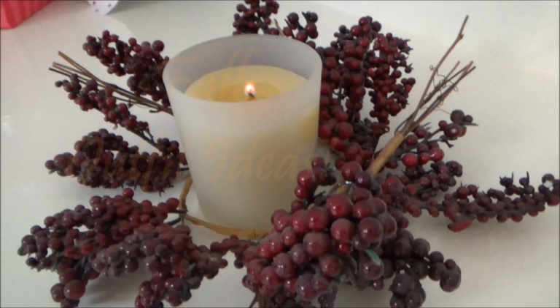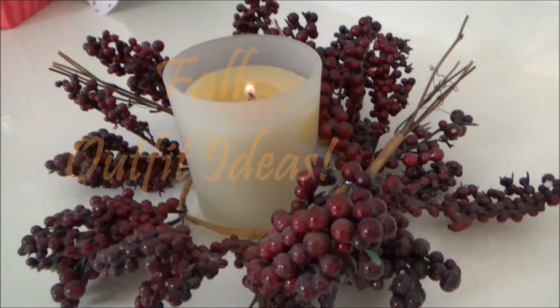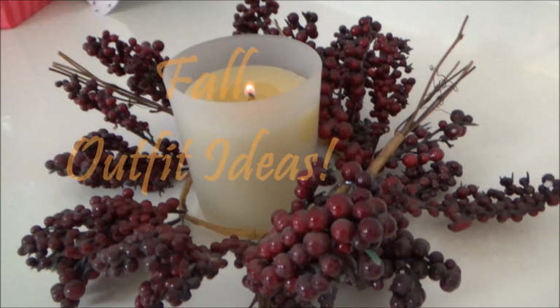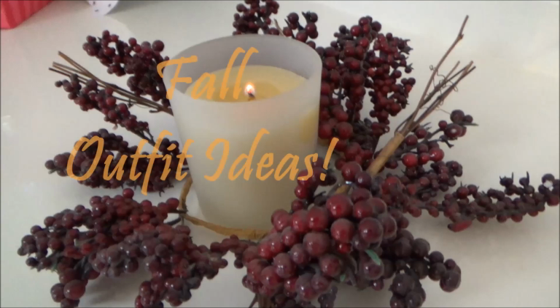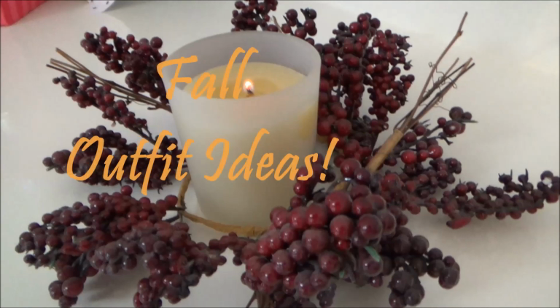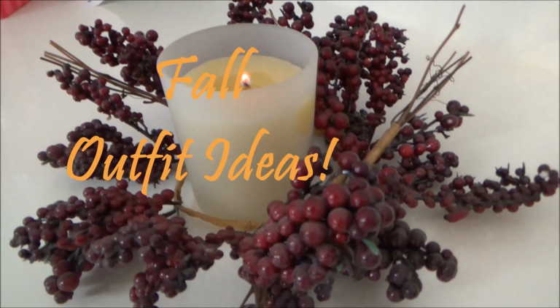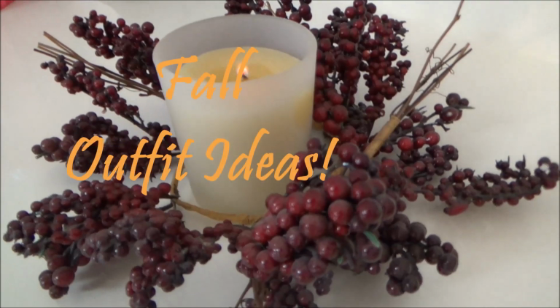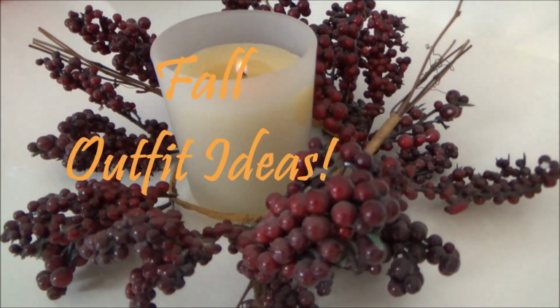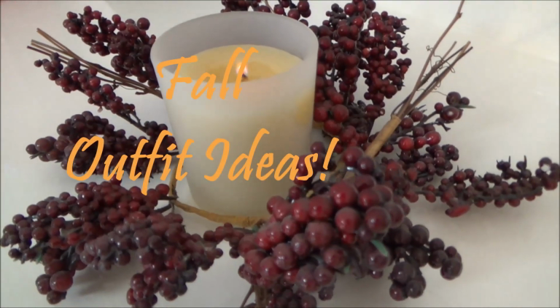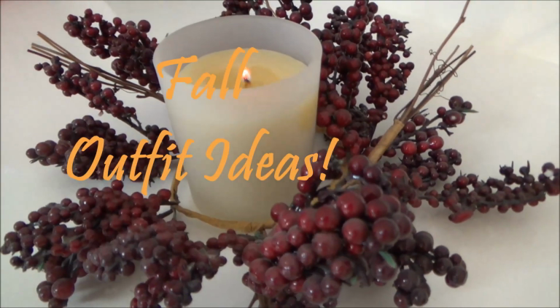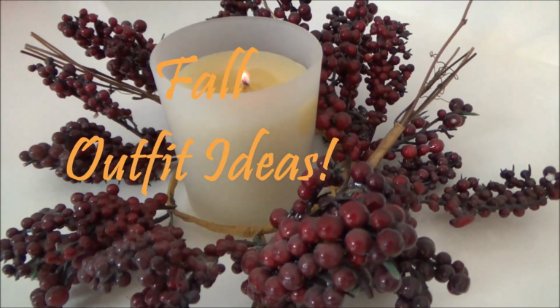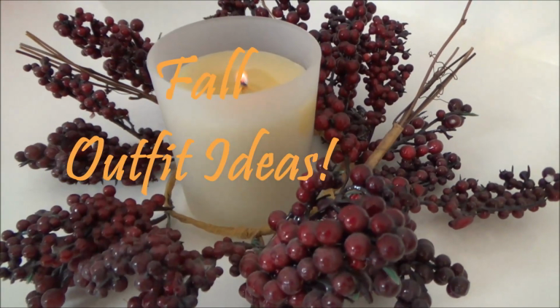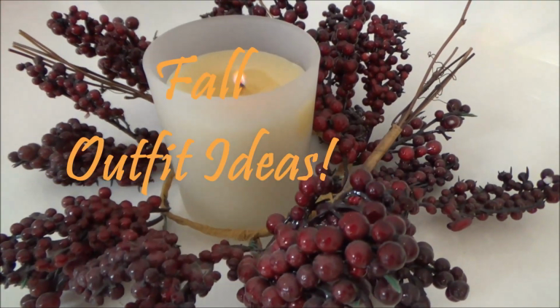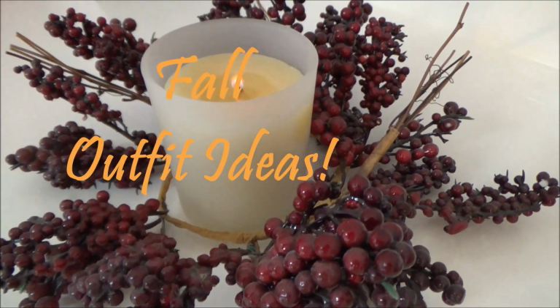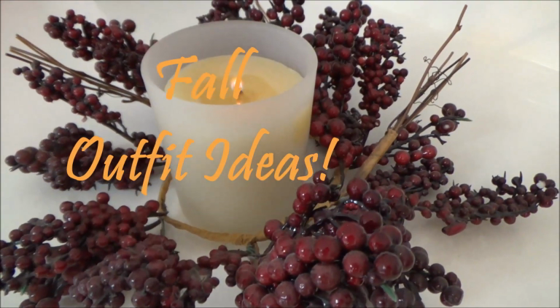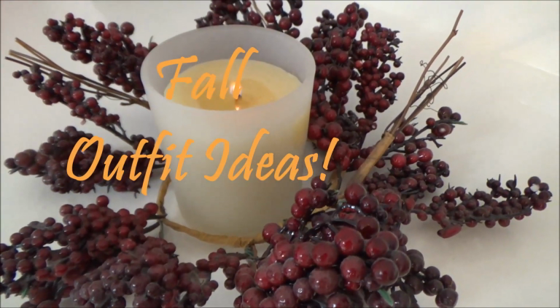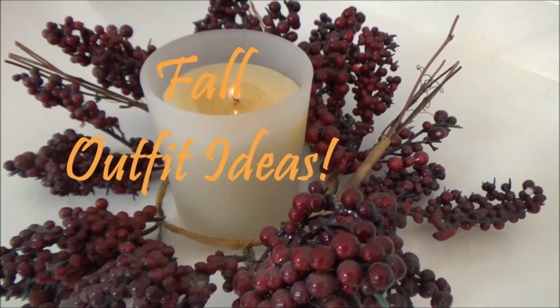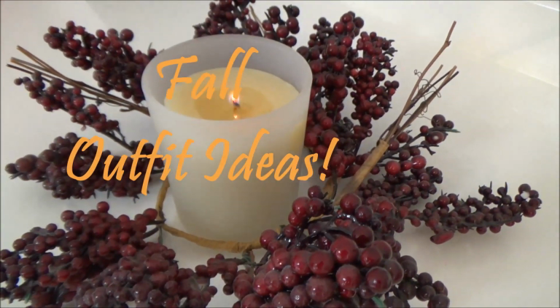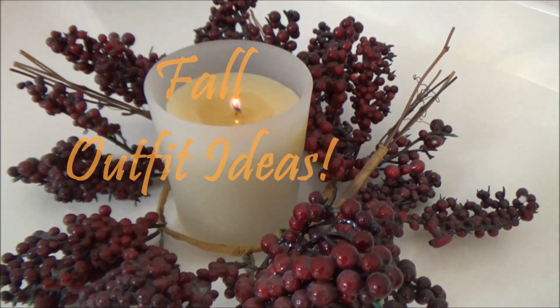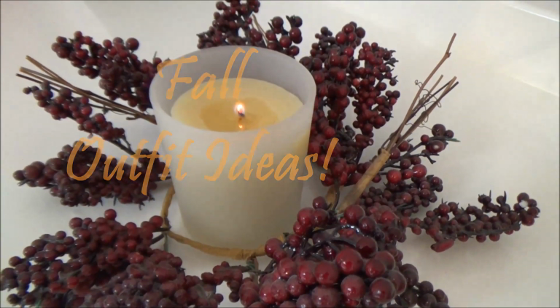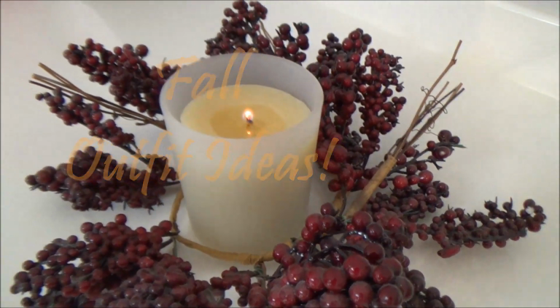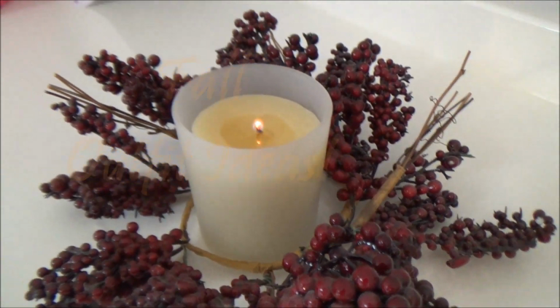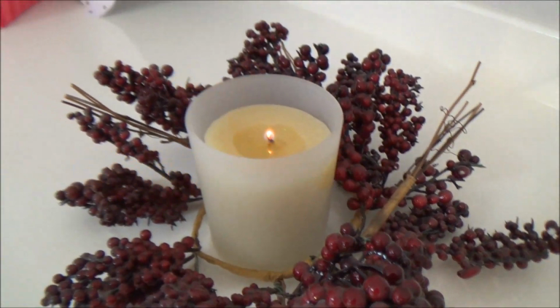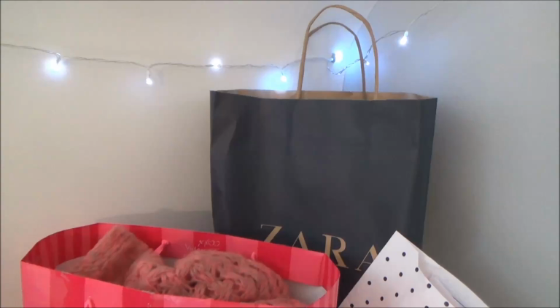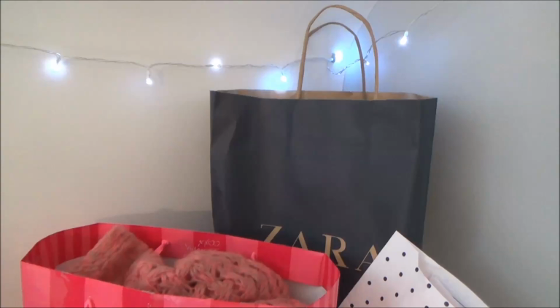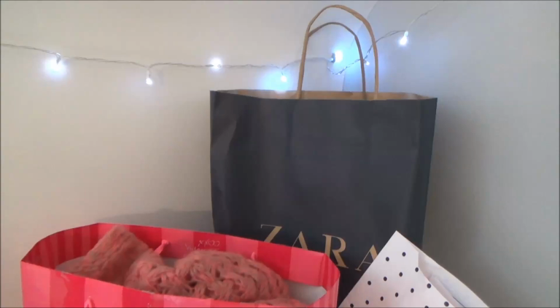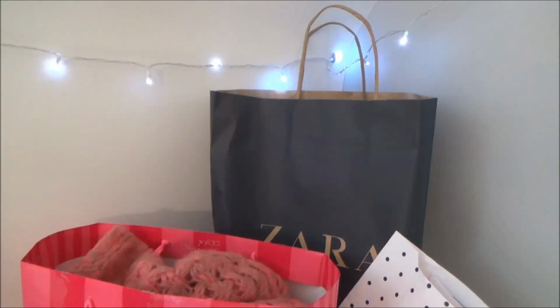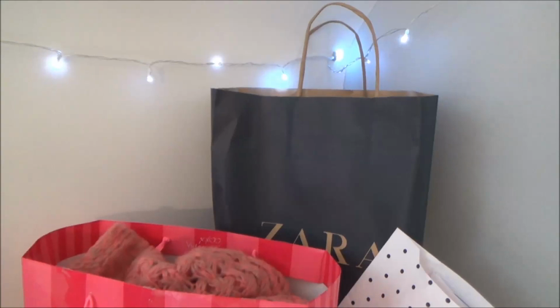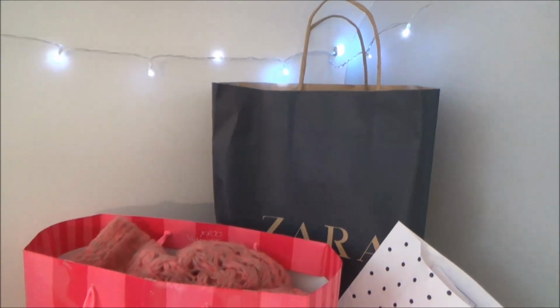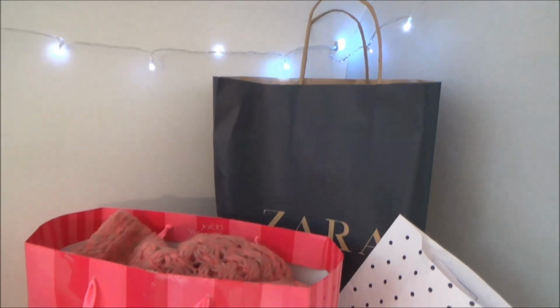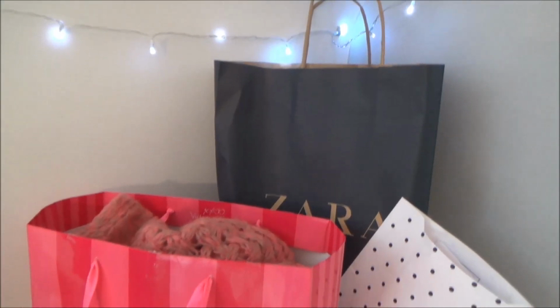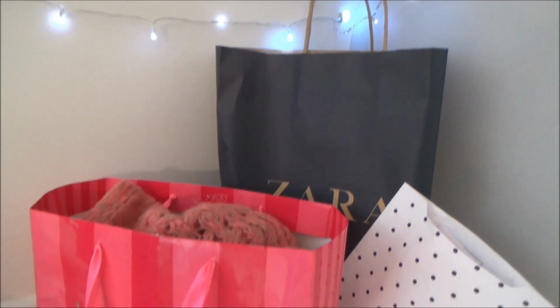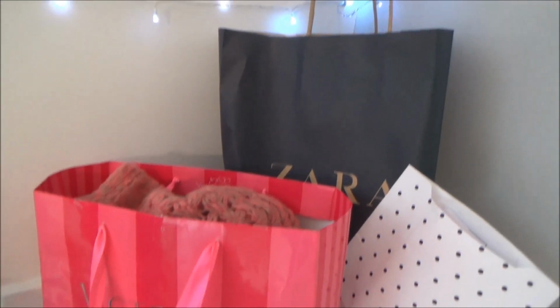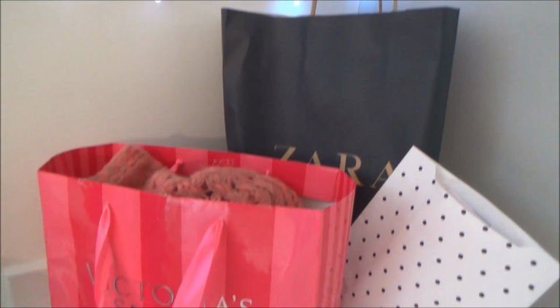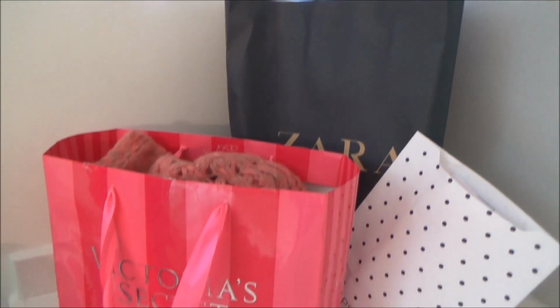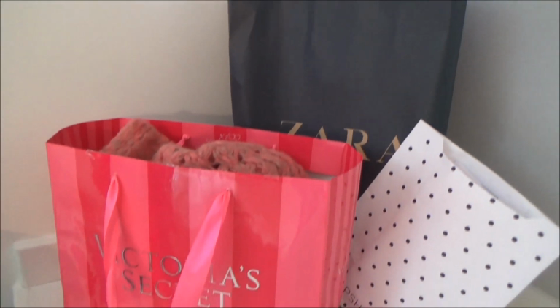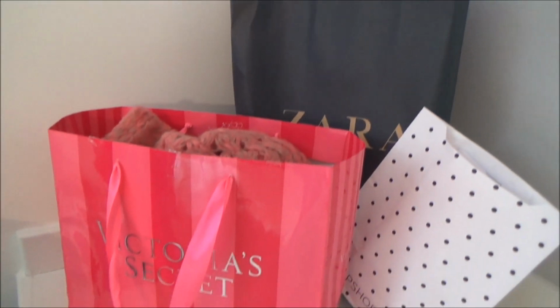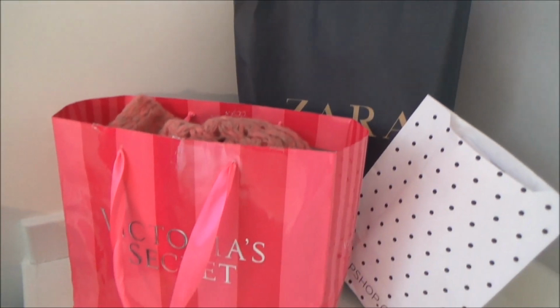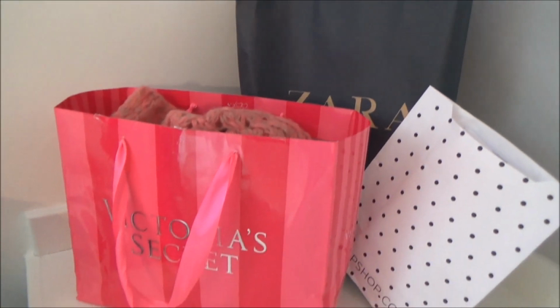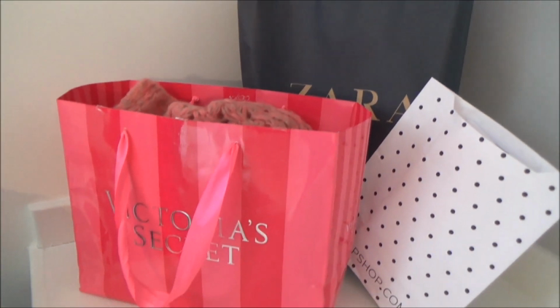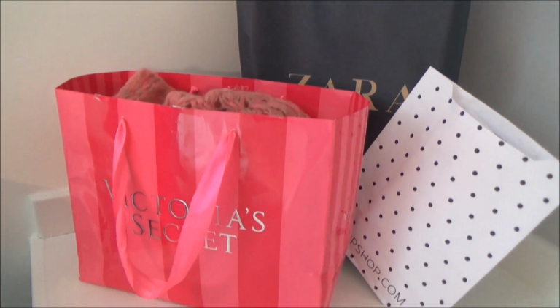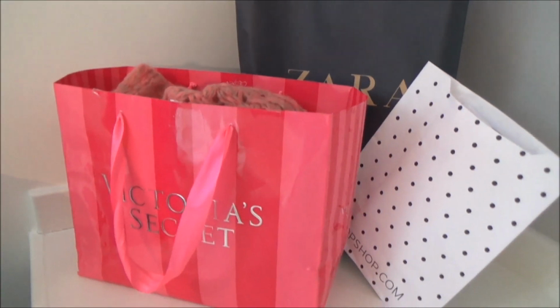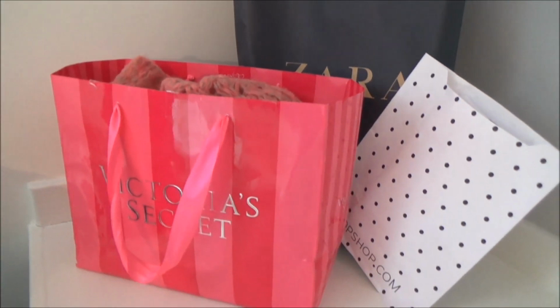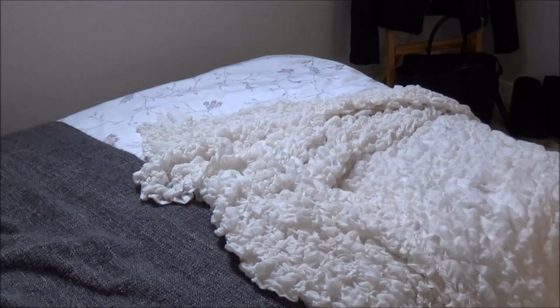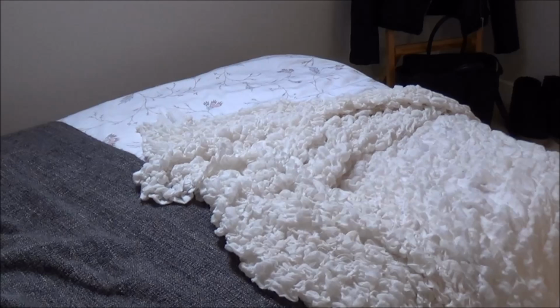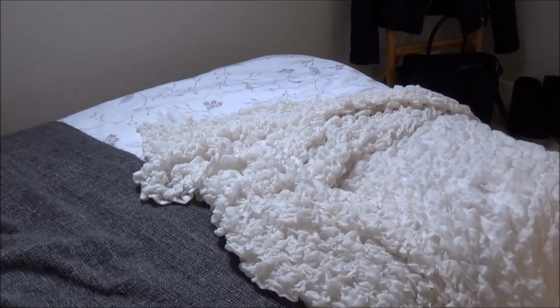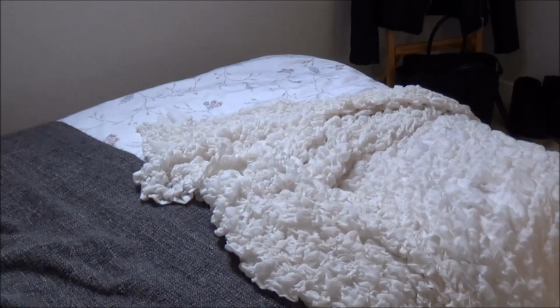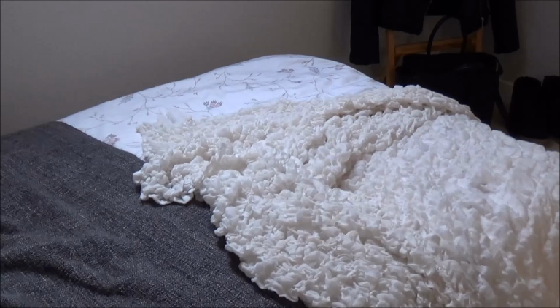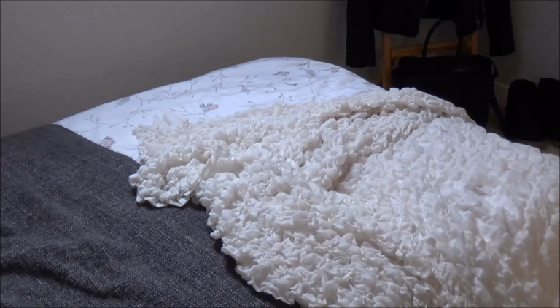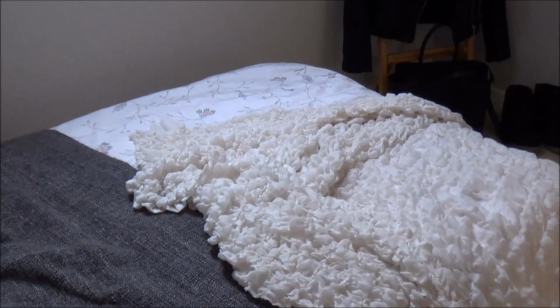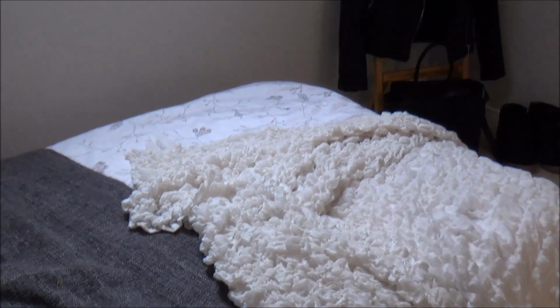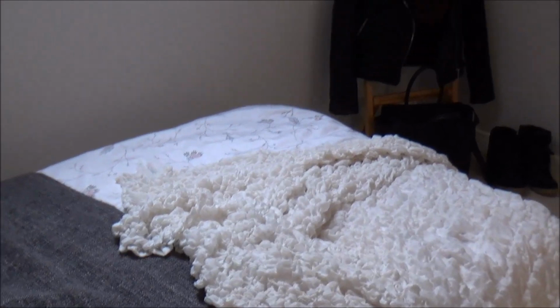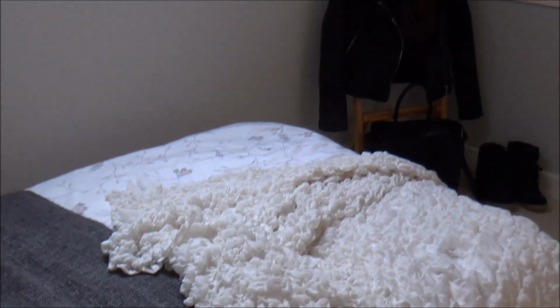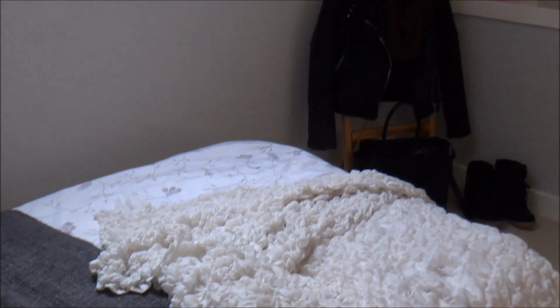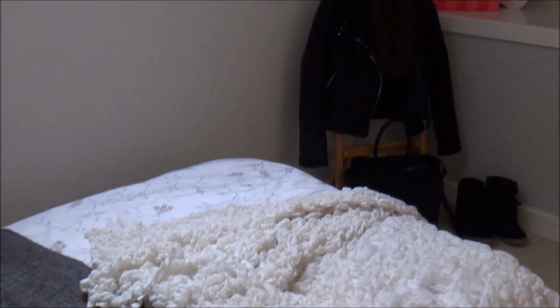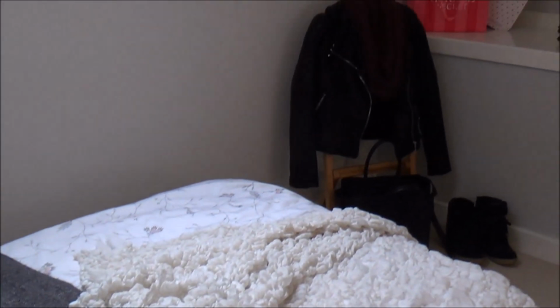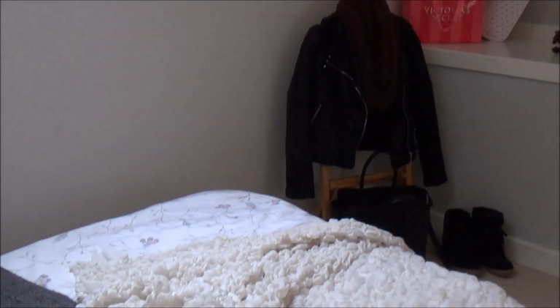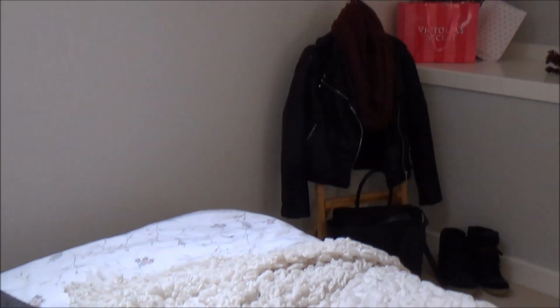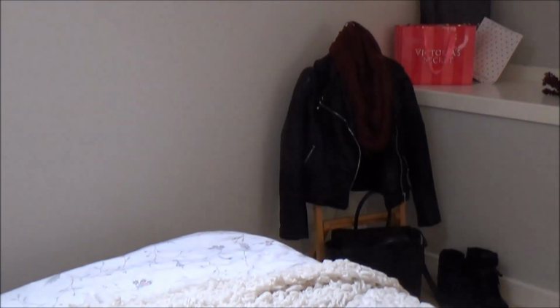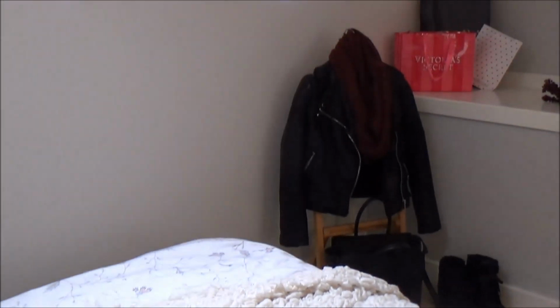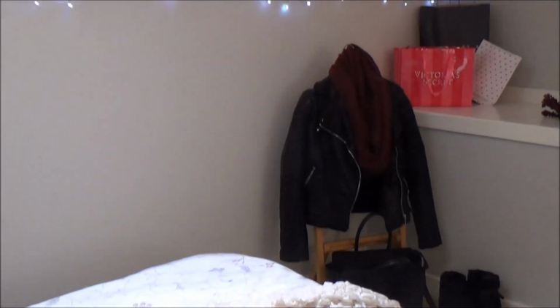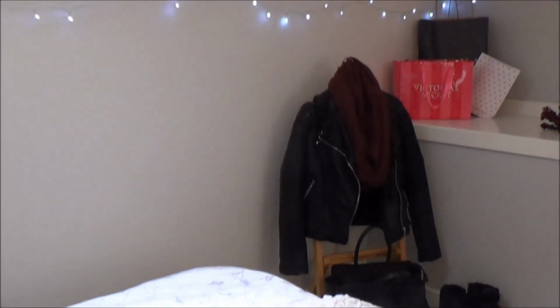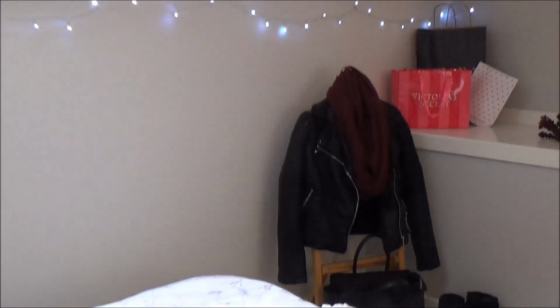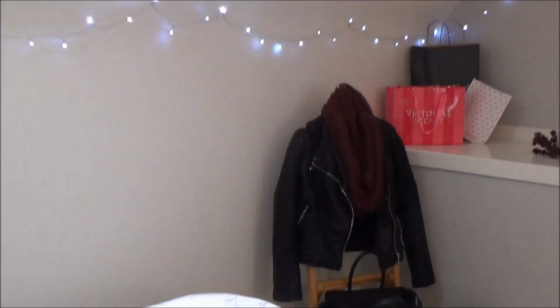Hey guys, so today I have for you my fall outfit ideas and I've put together about seven outfits just to show you guys some inspiration for this fall.